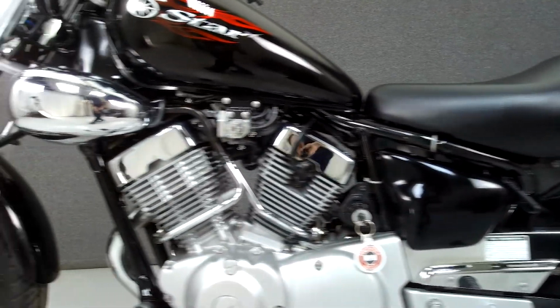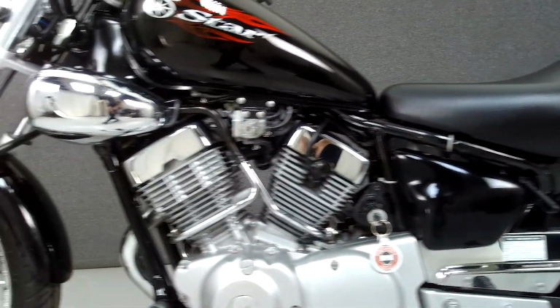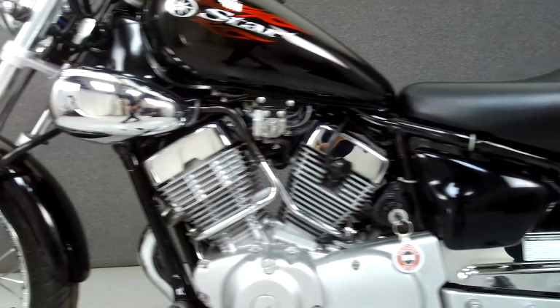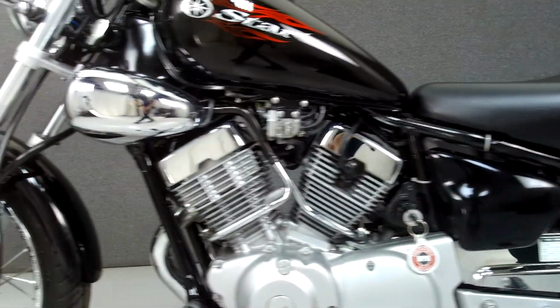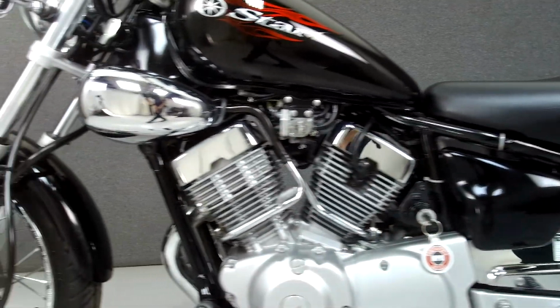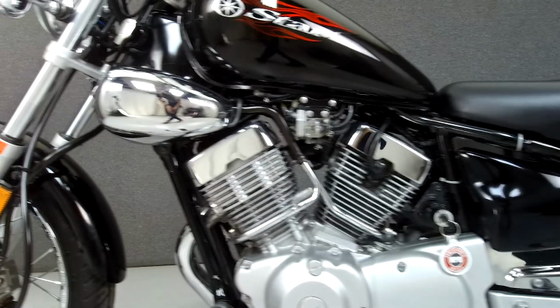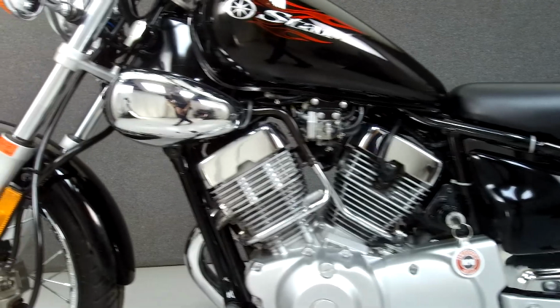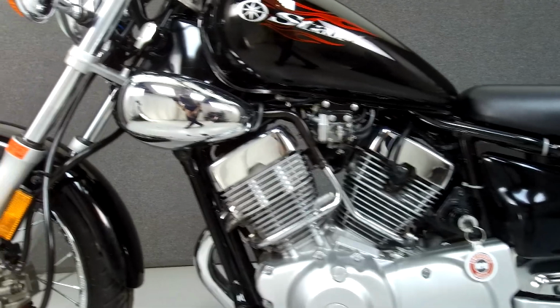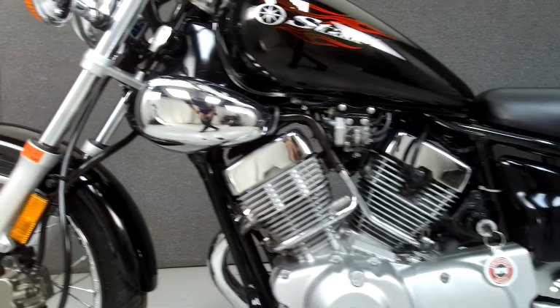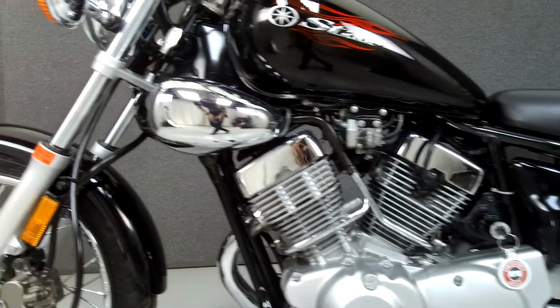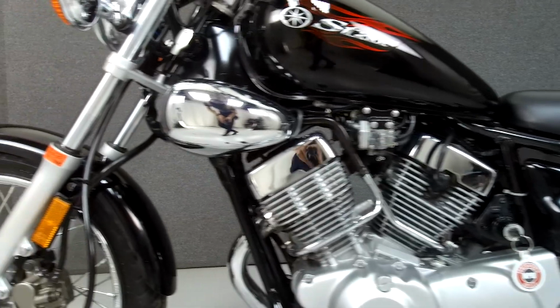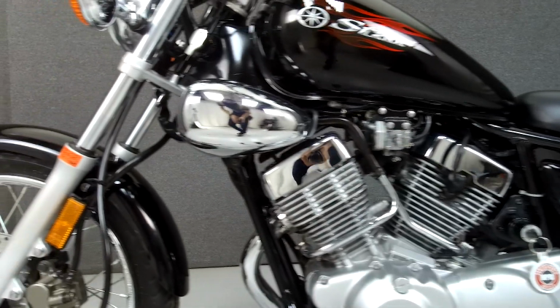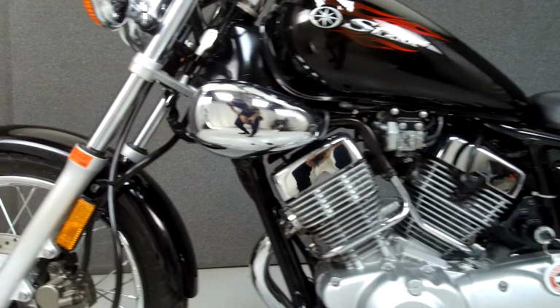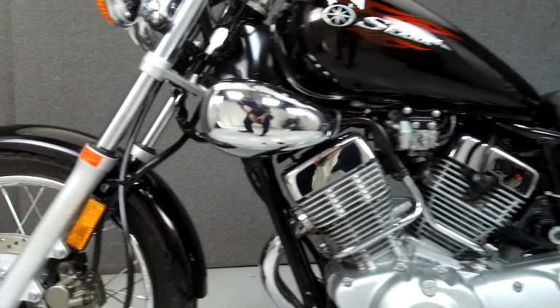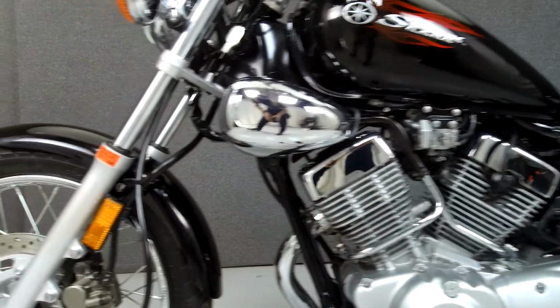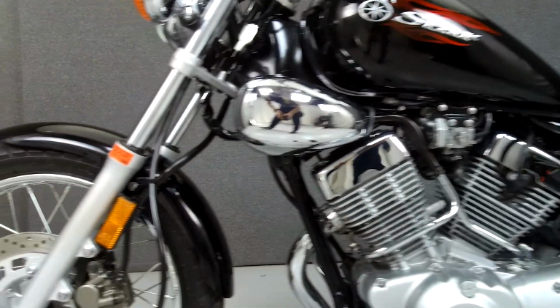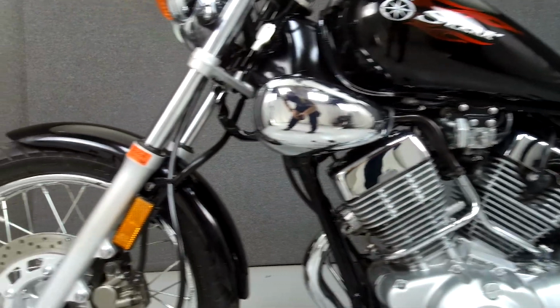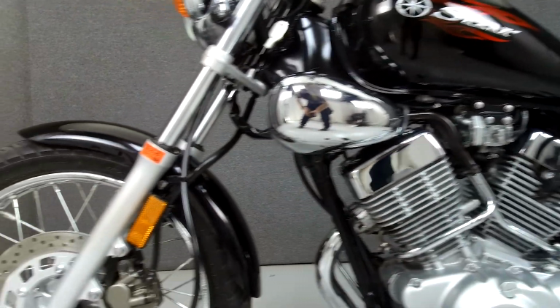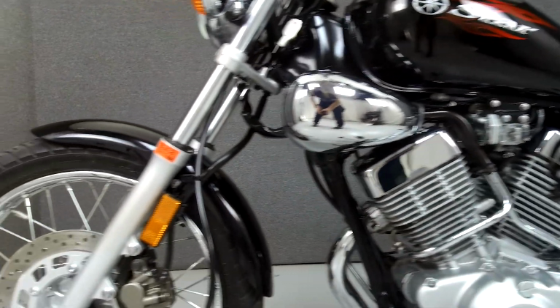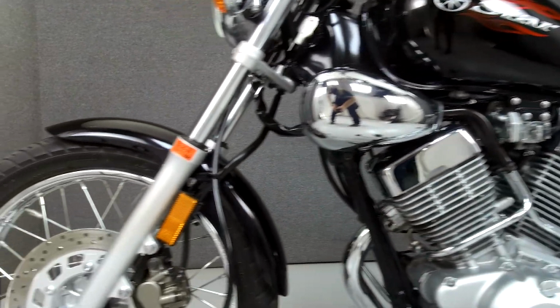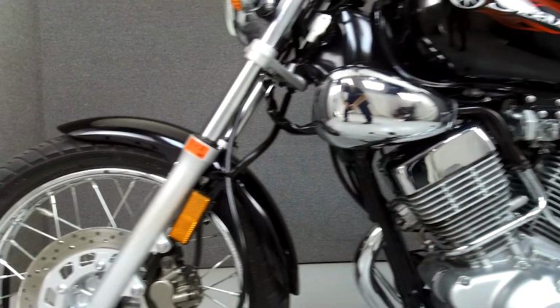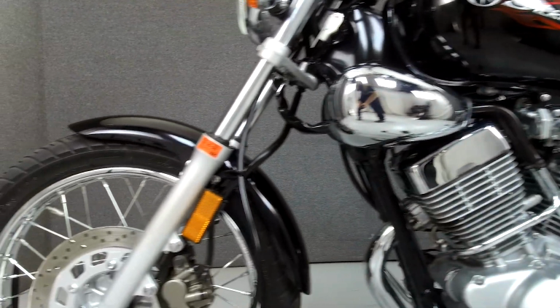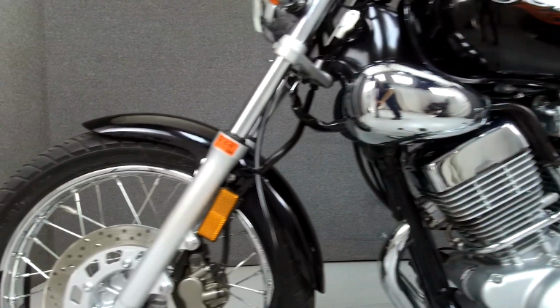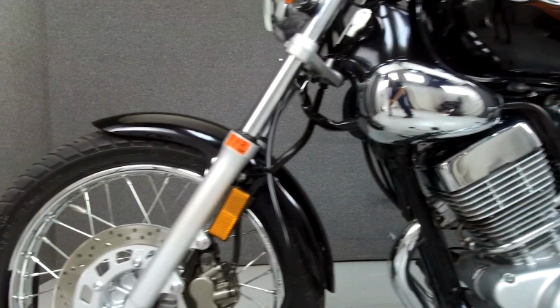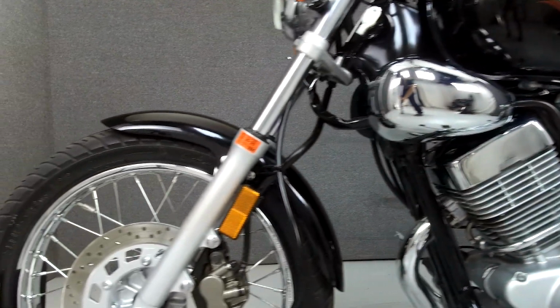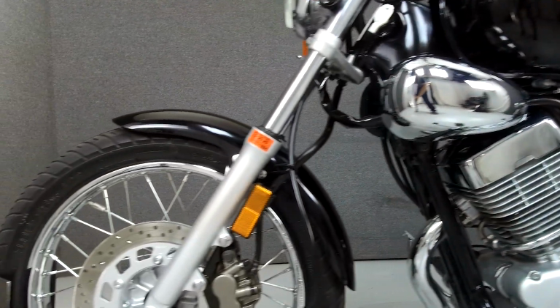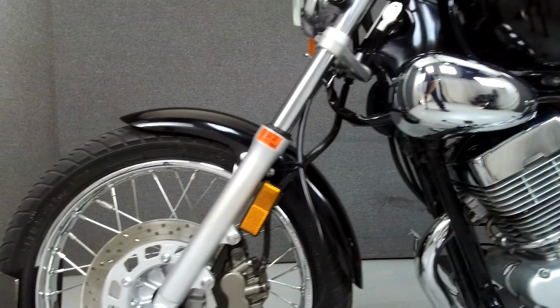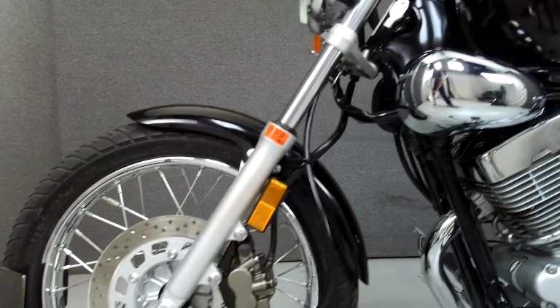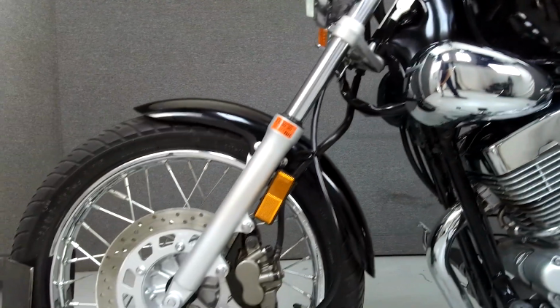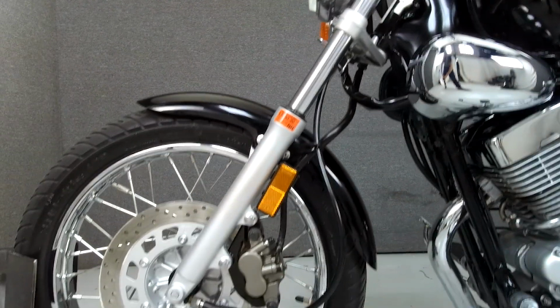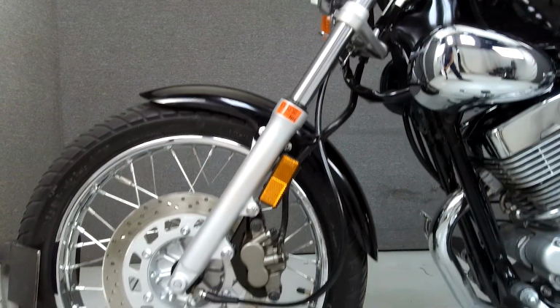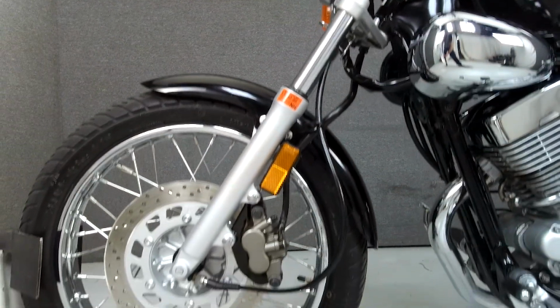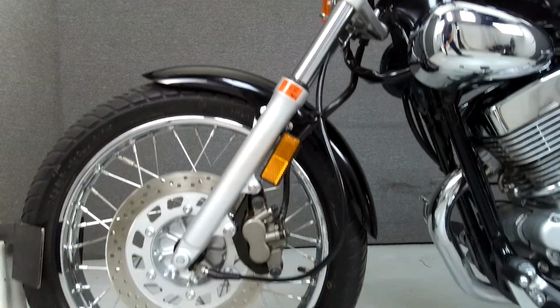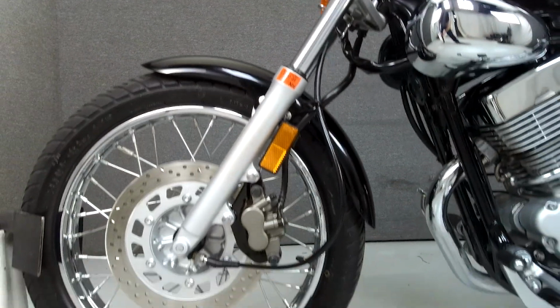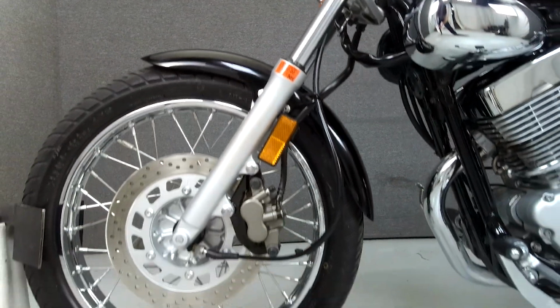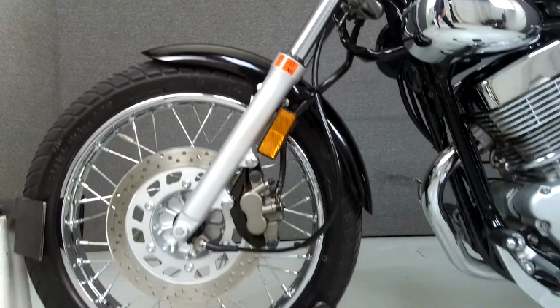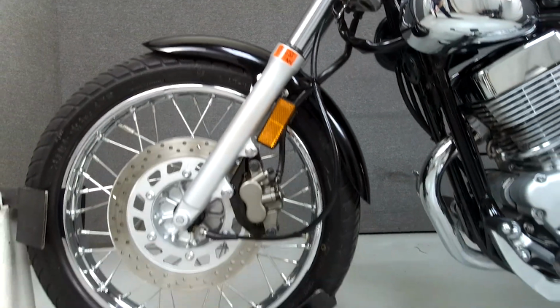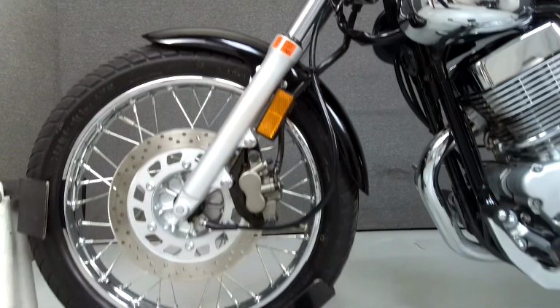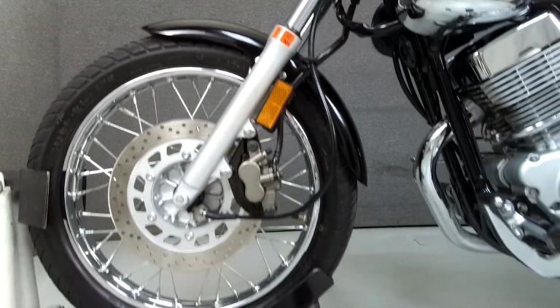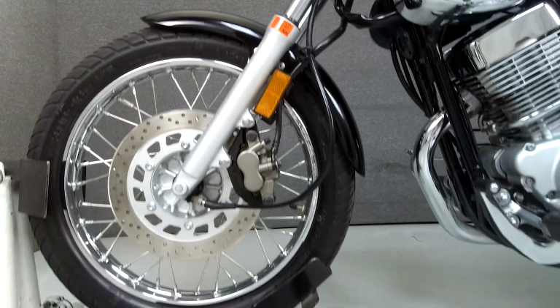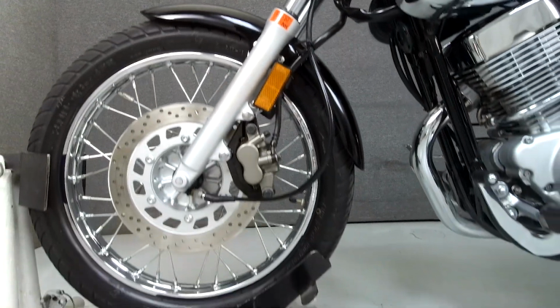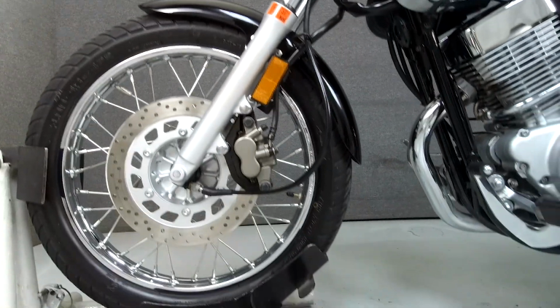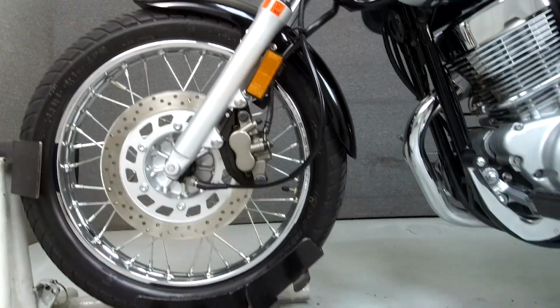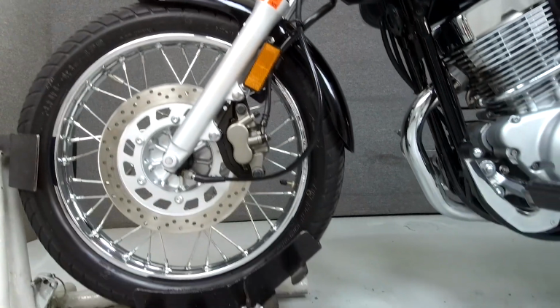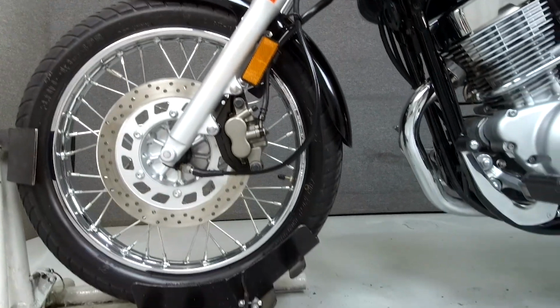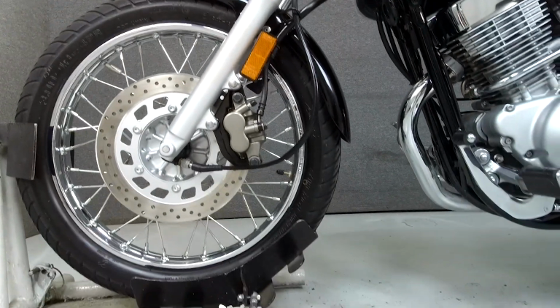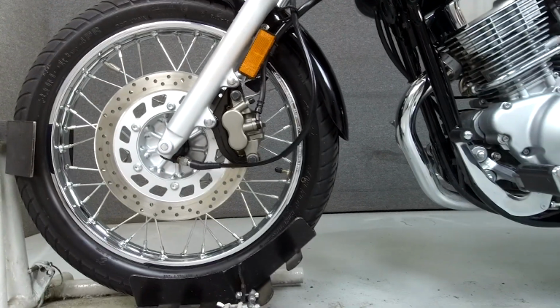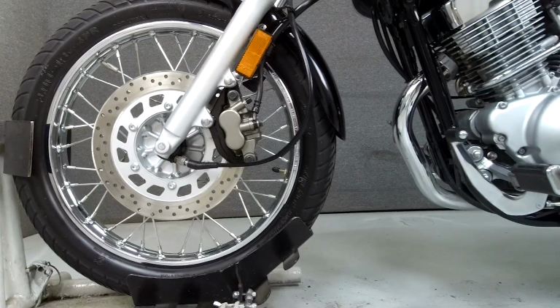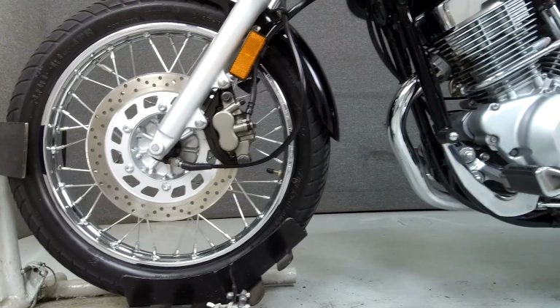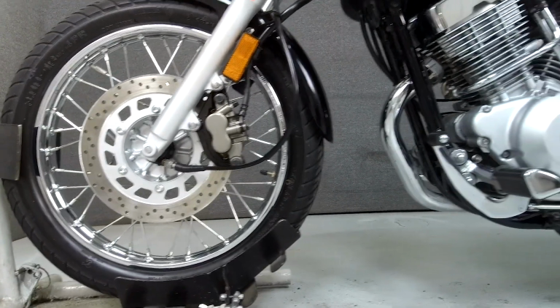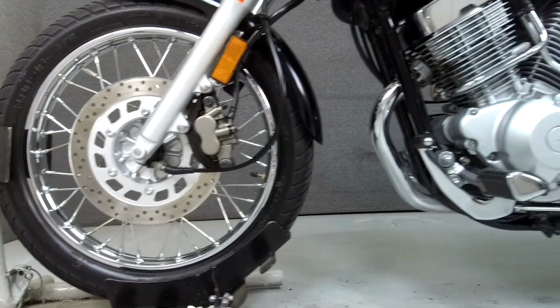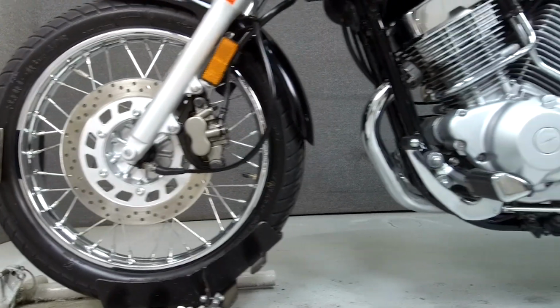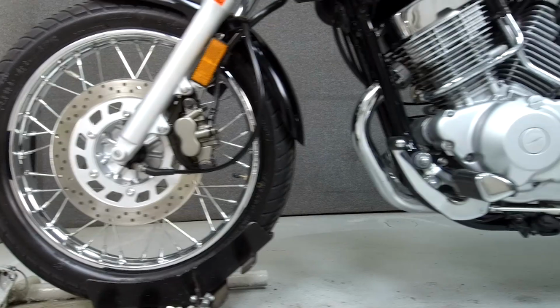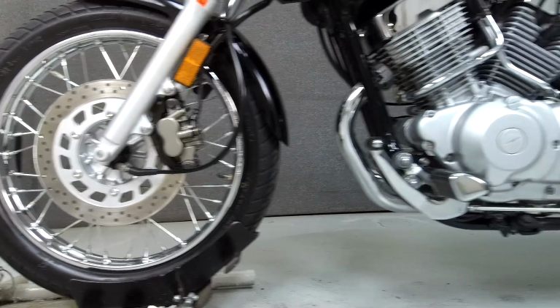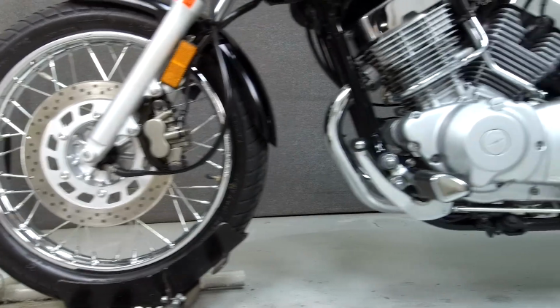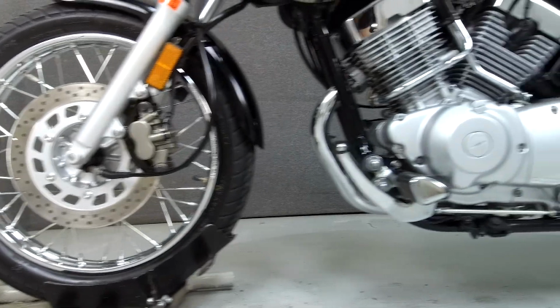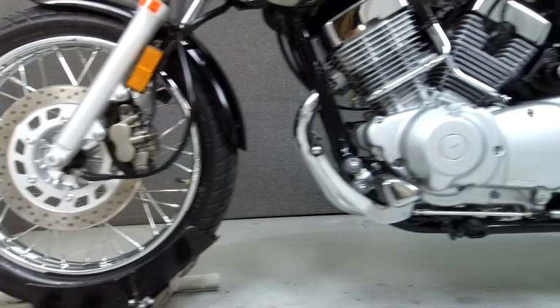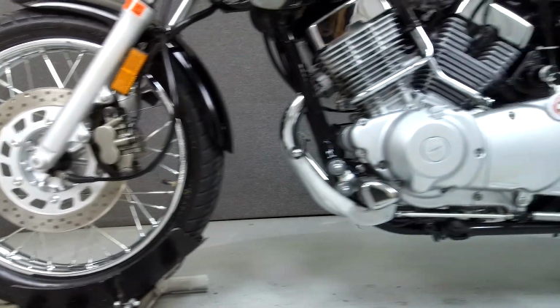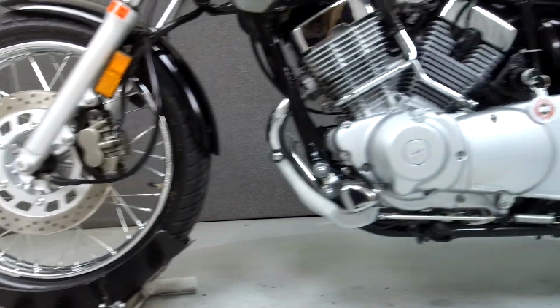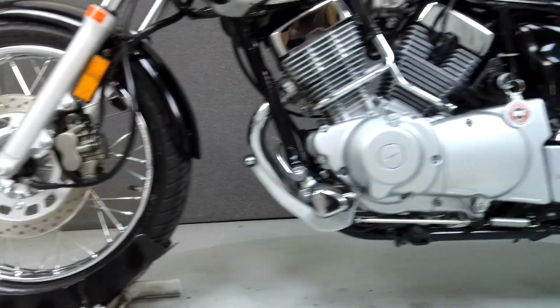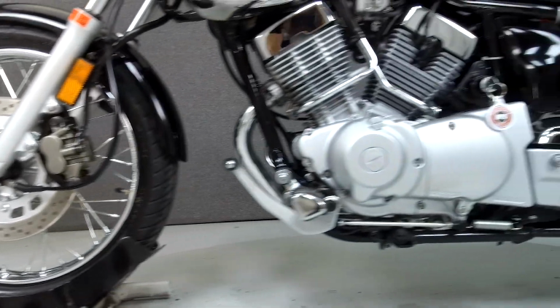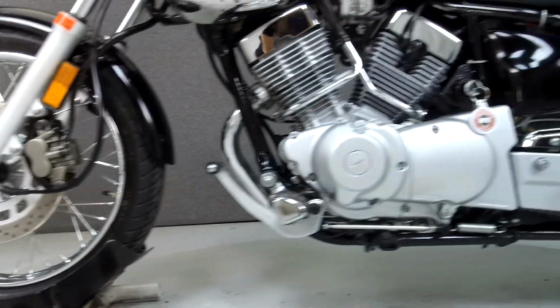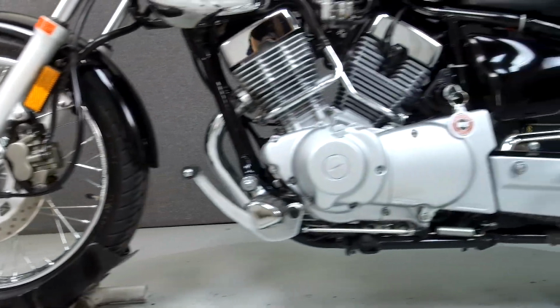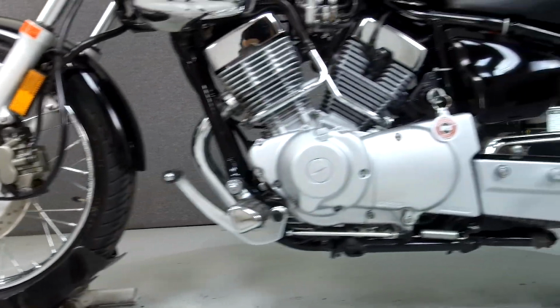We have also purchased a CycleCheck's Vehicle History Report. You can view this report by clicking on the link on the right side of the video.